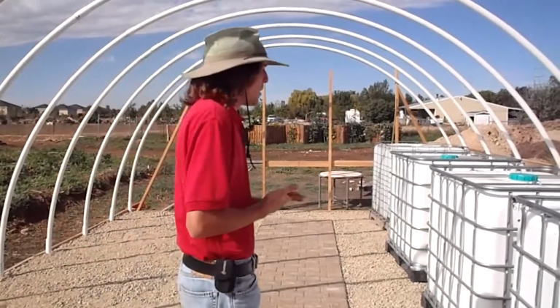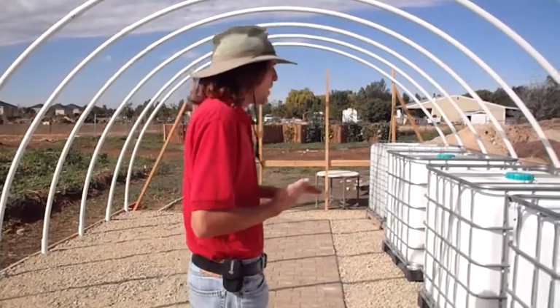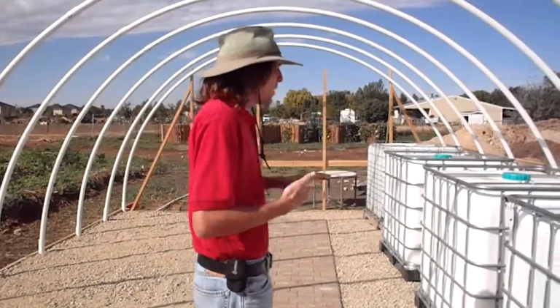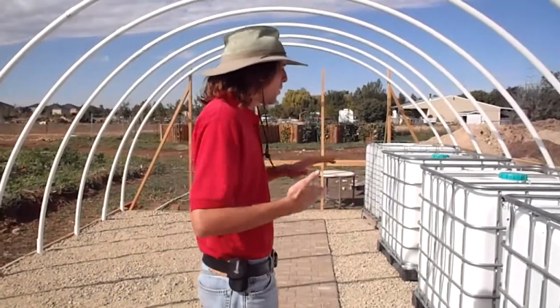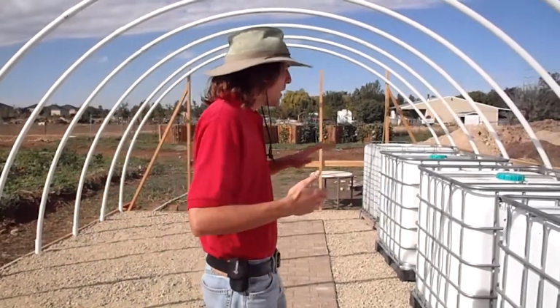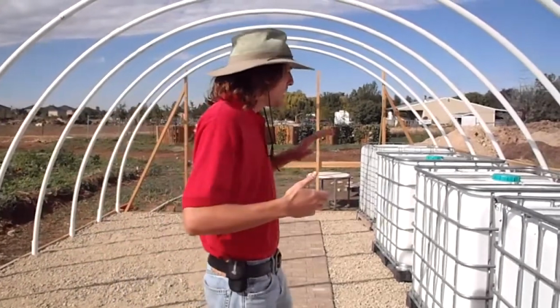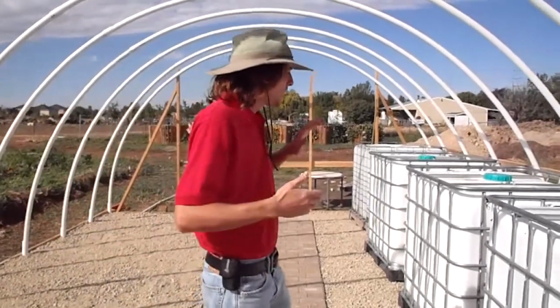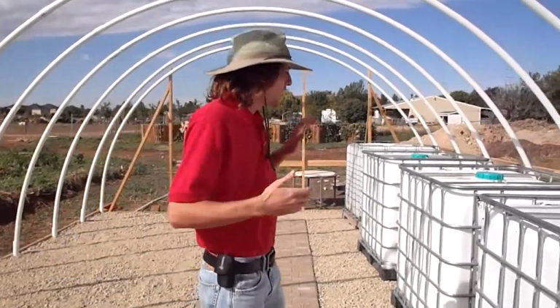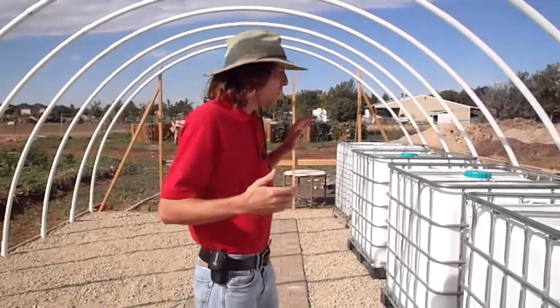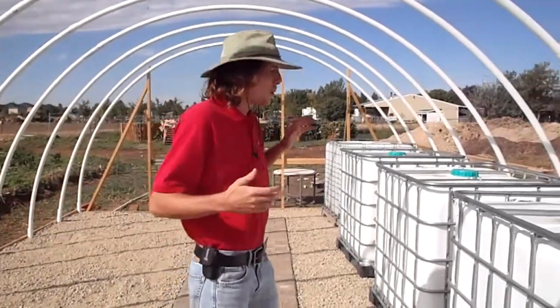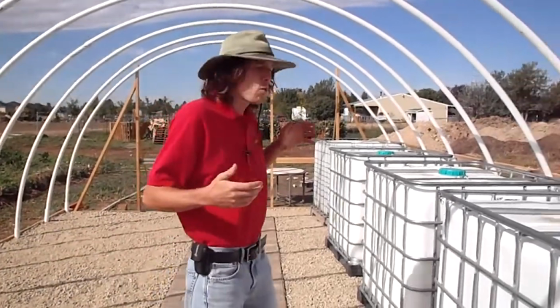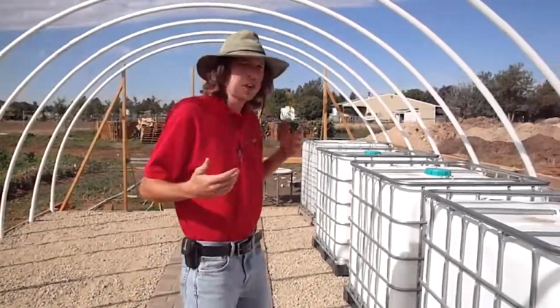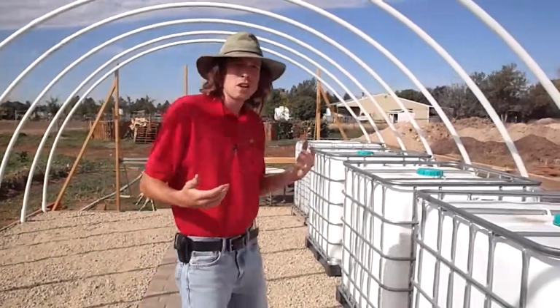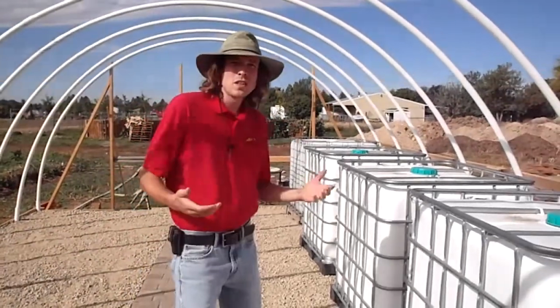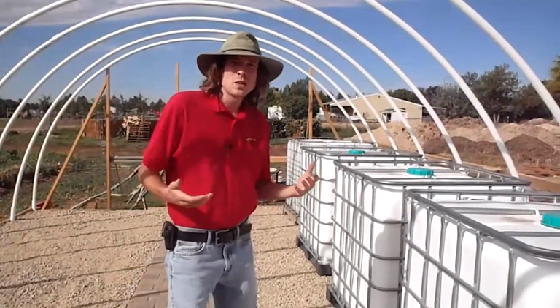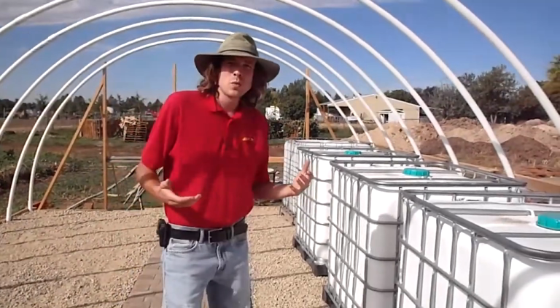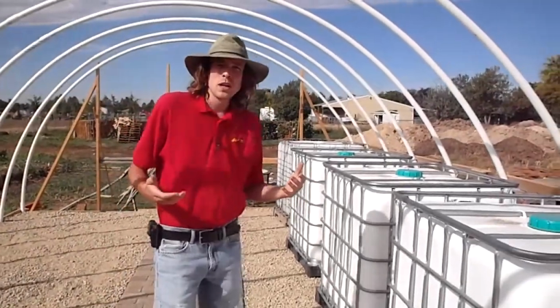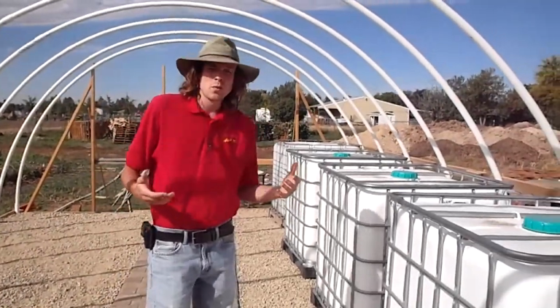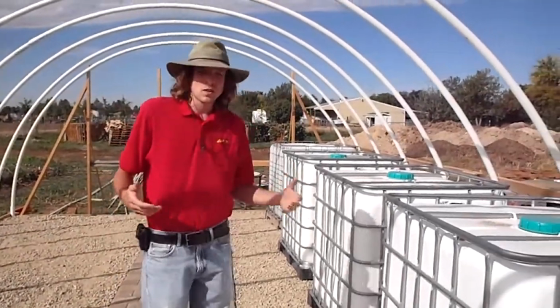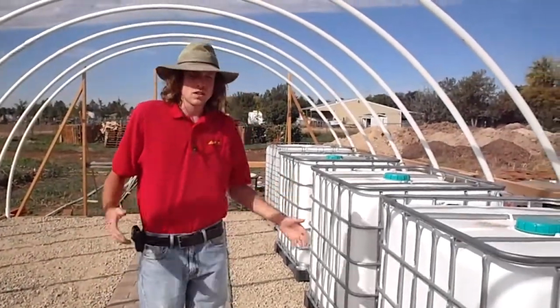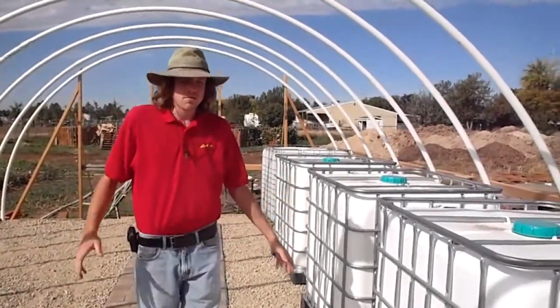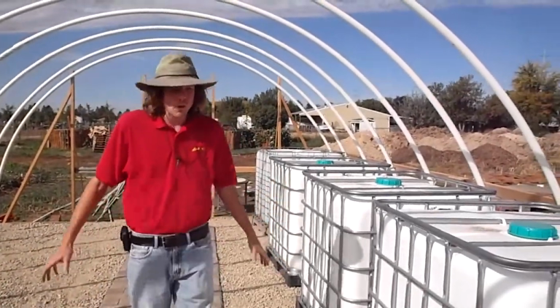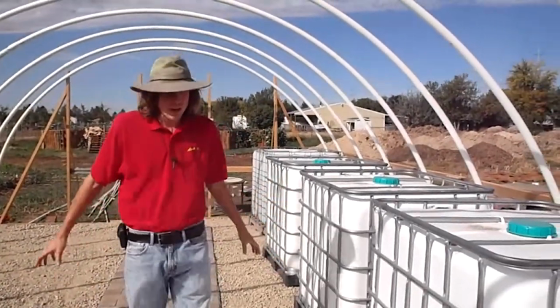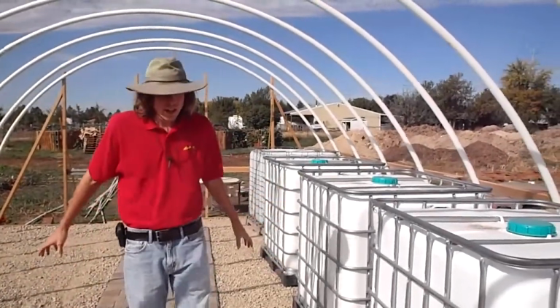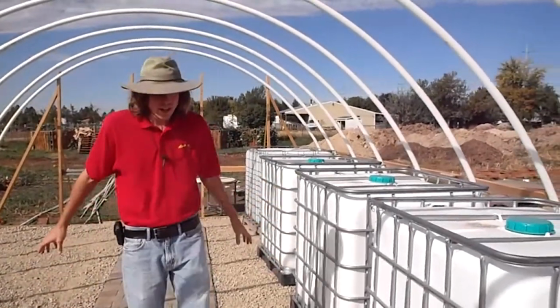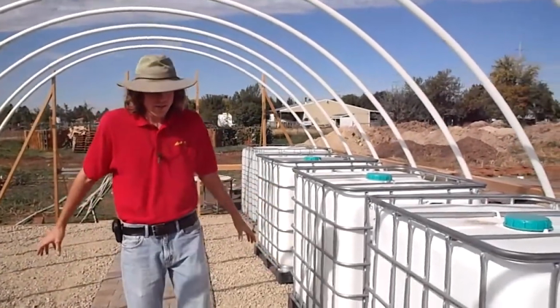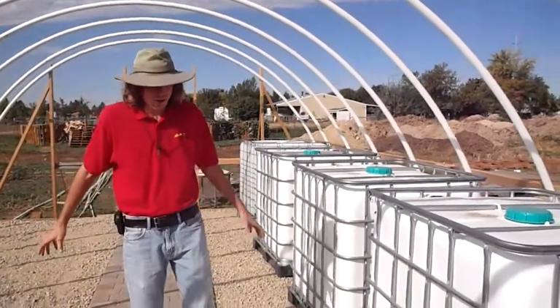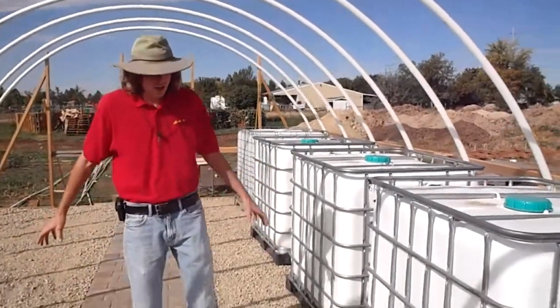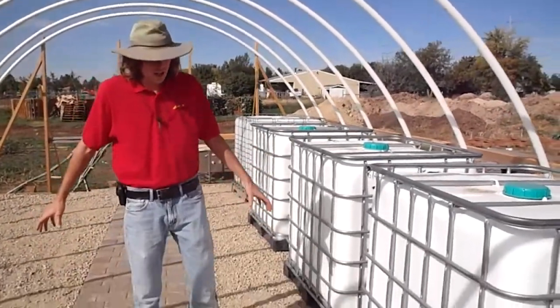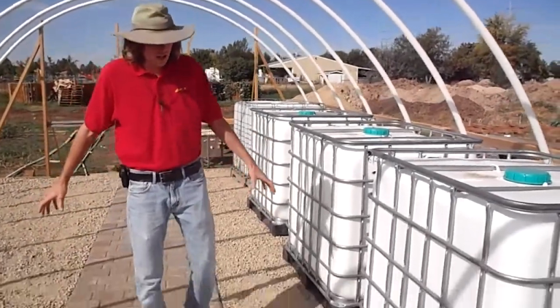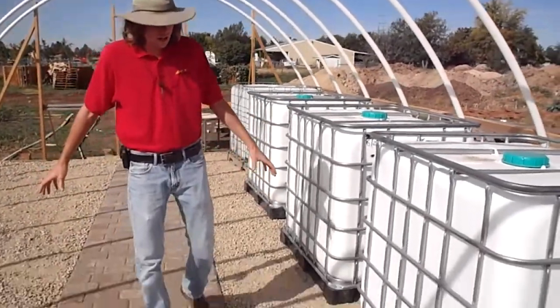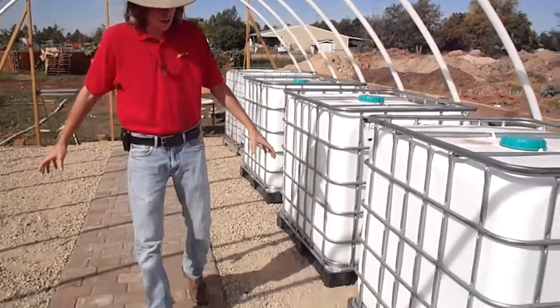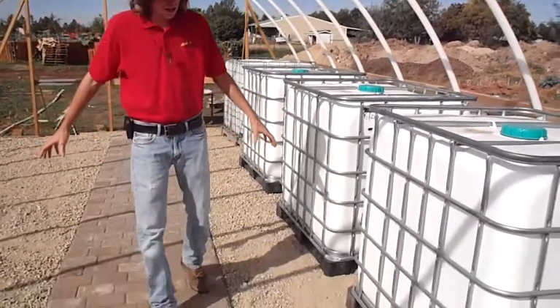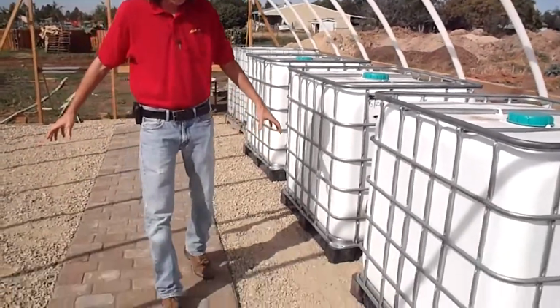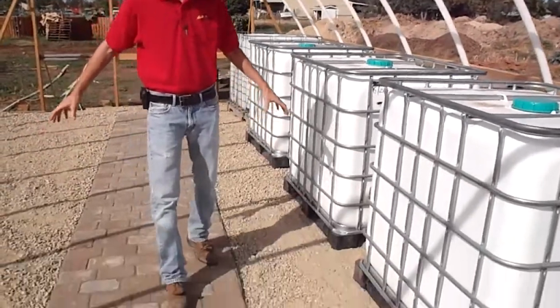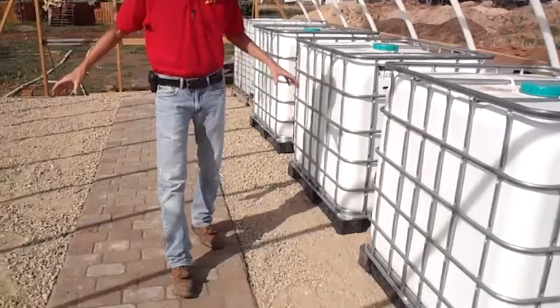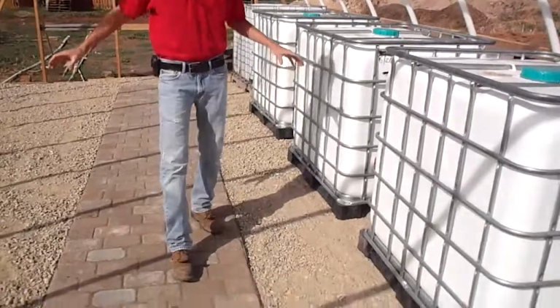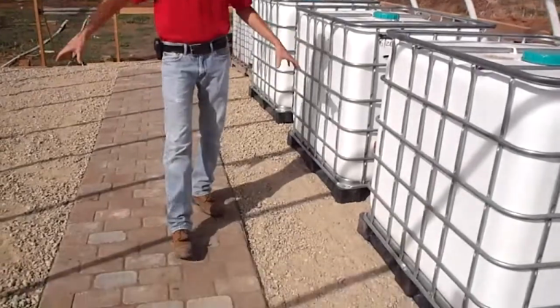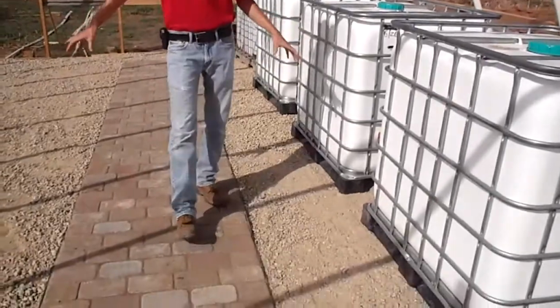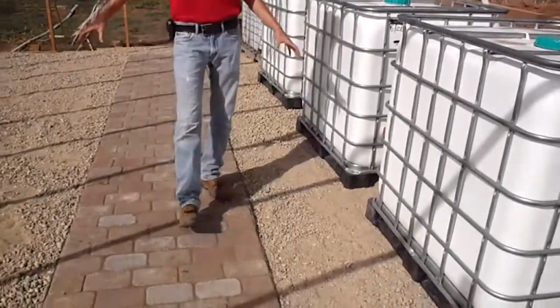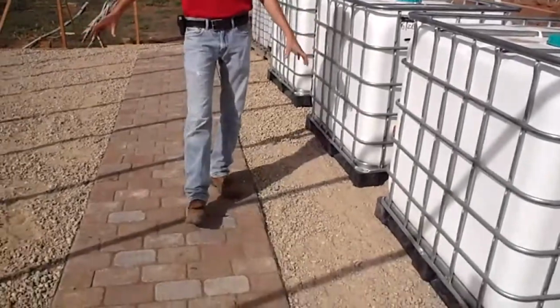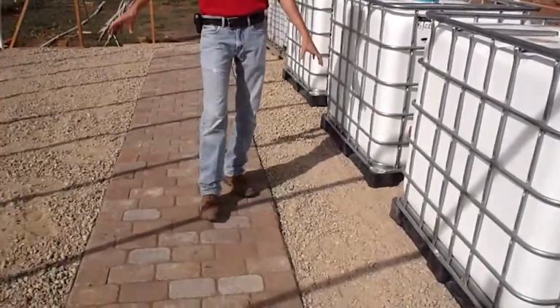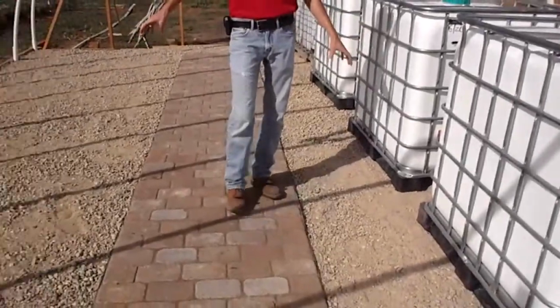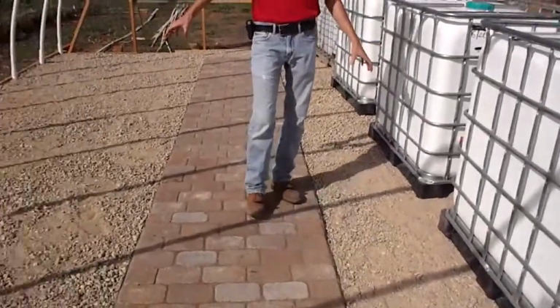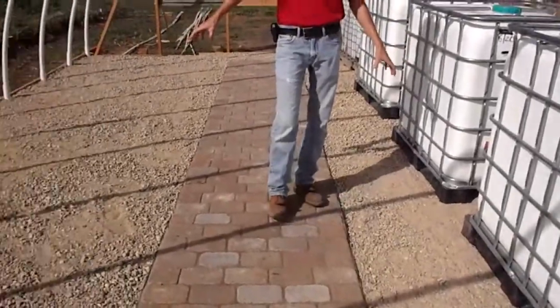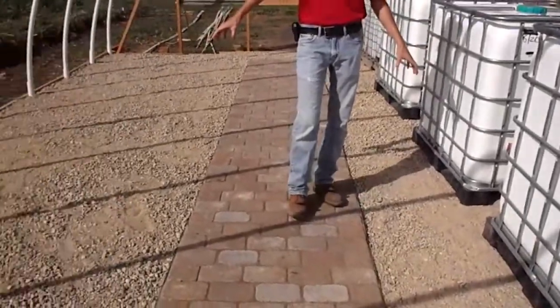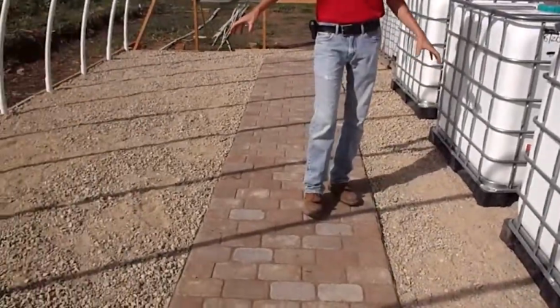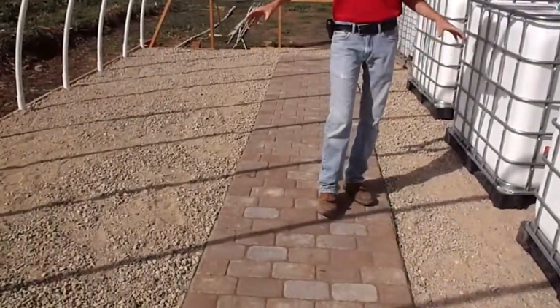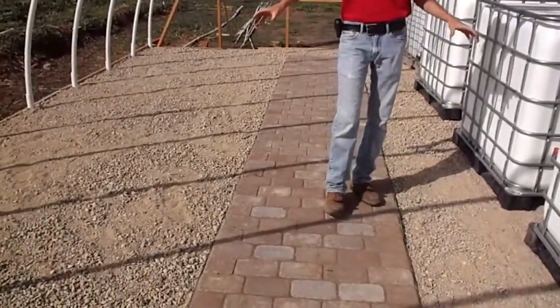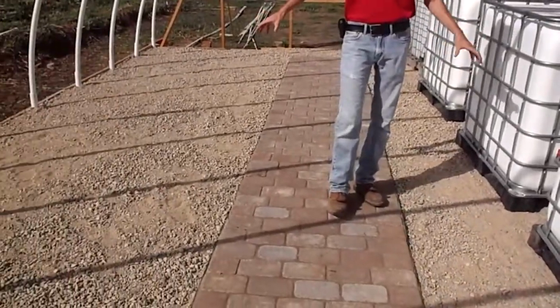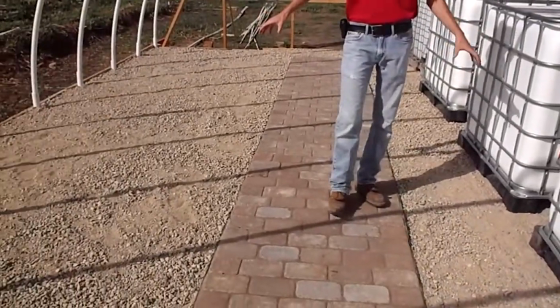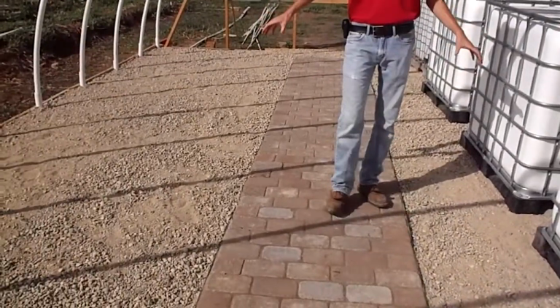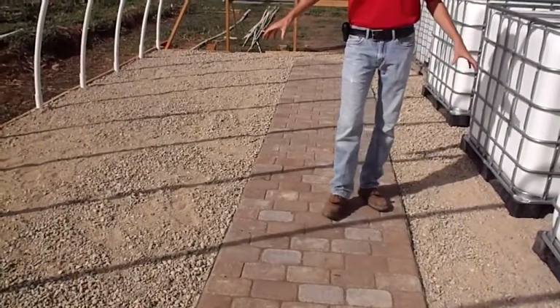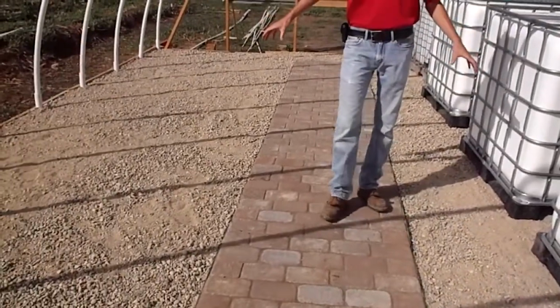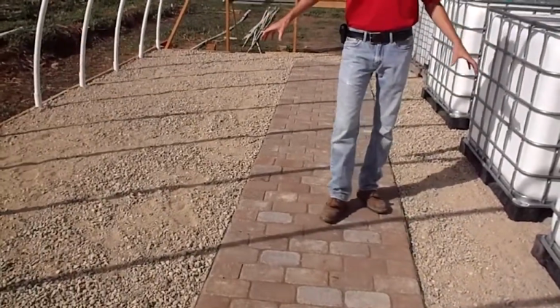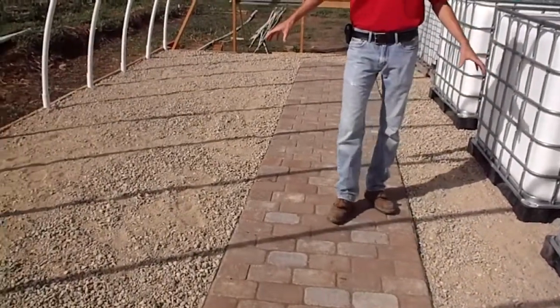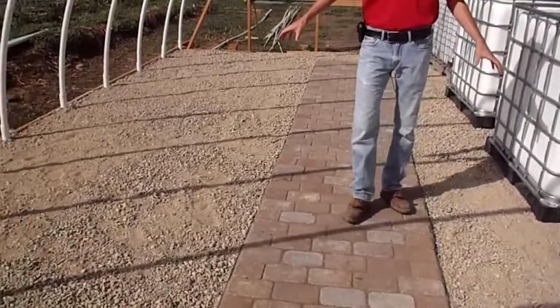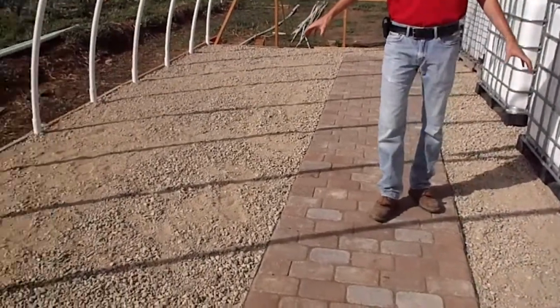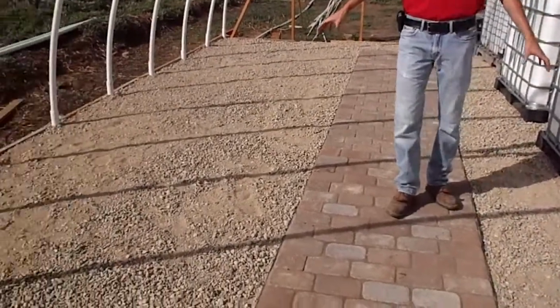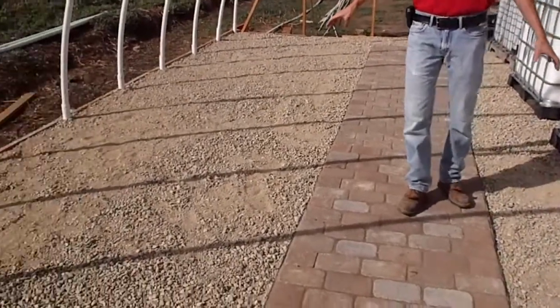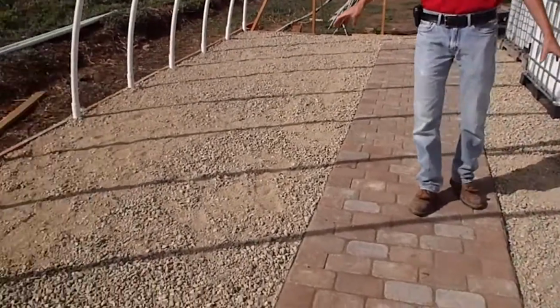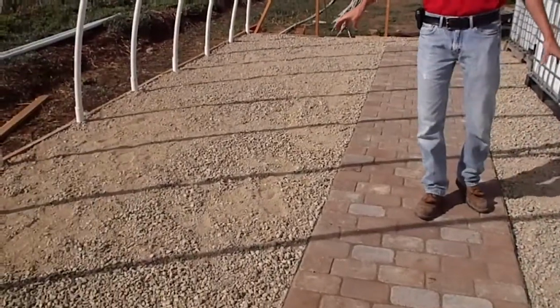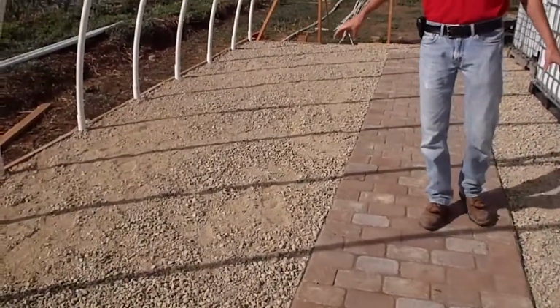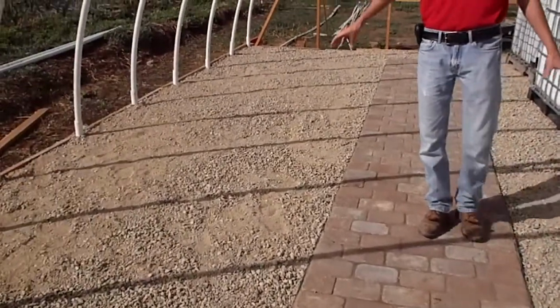Another great addition that we worked on this week was the flooring. If you look down here you can see the pipes that we have in the floor are completely covered up with our road mix now.